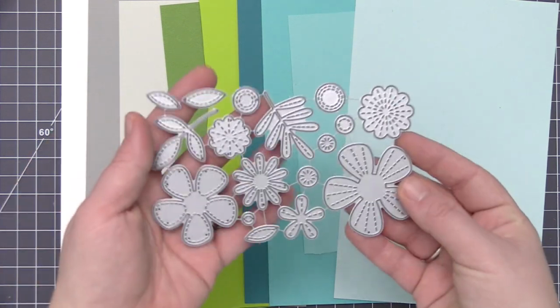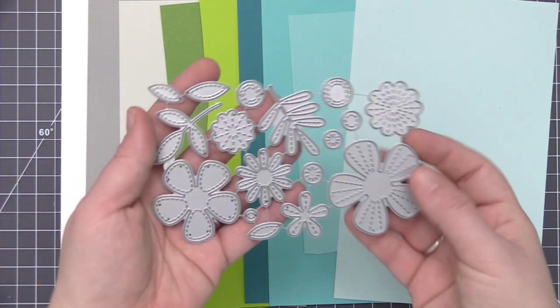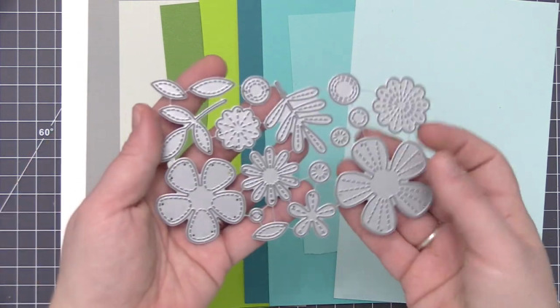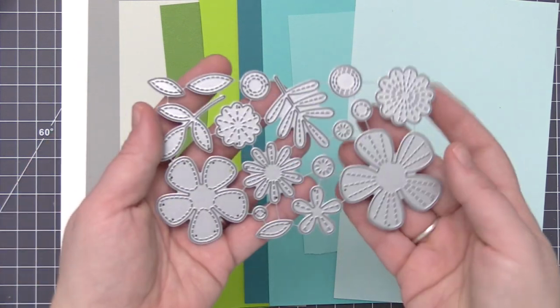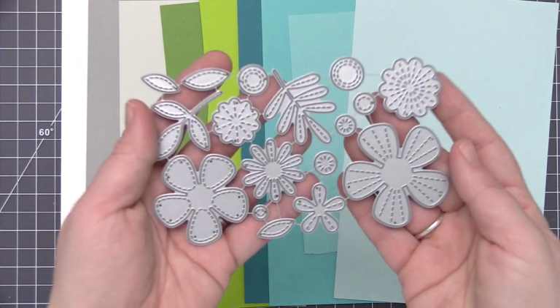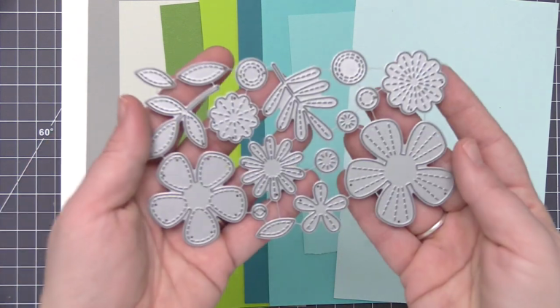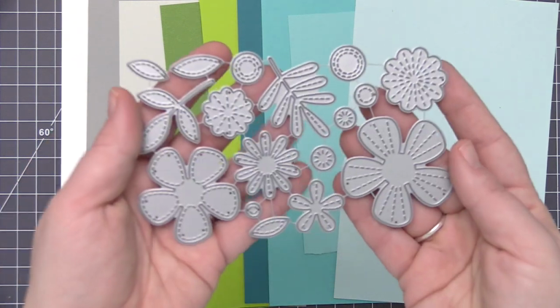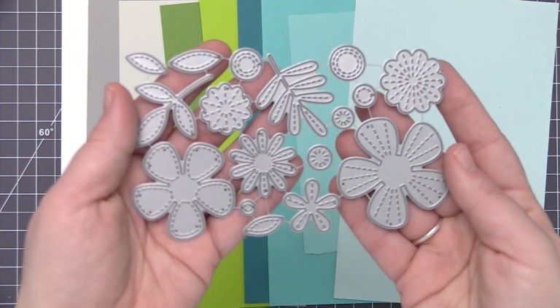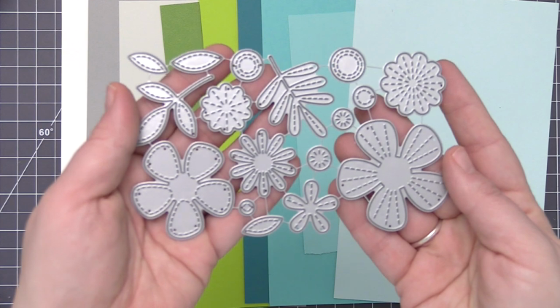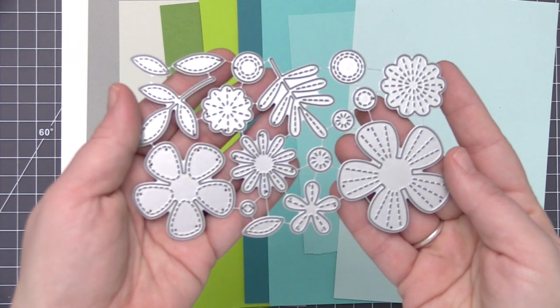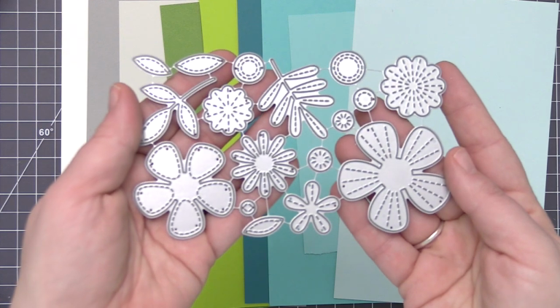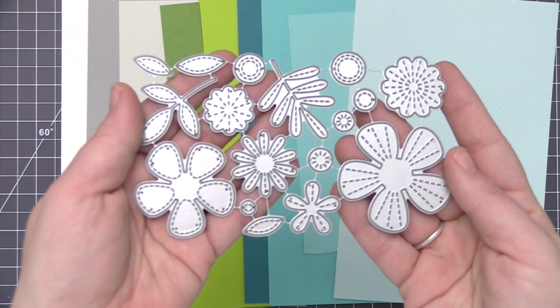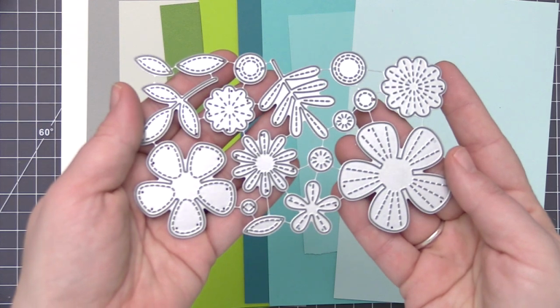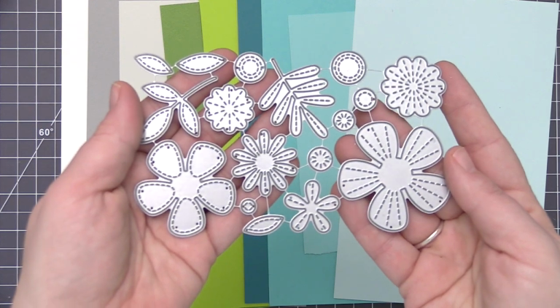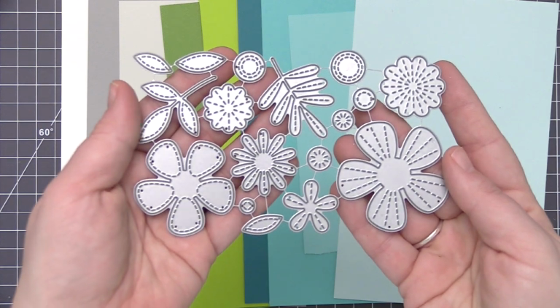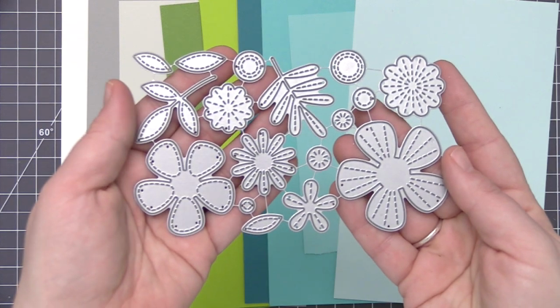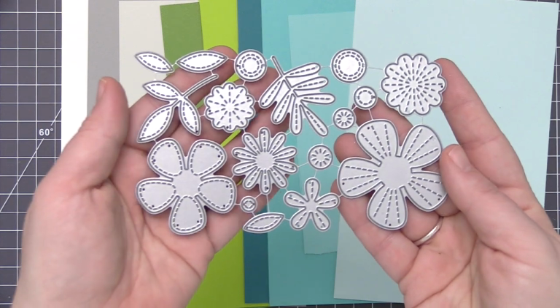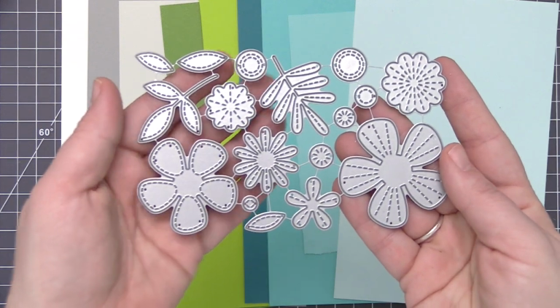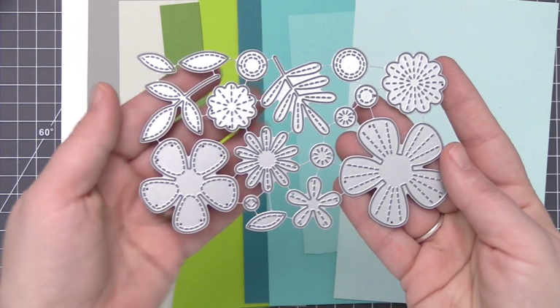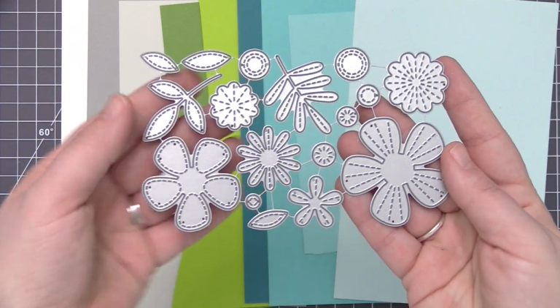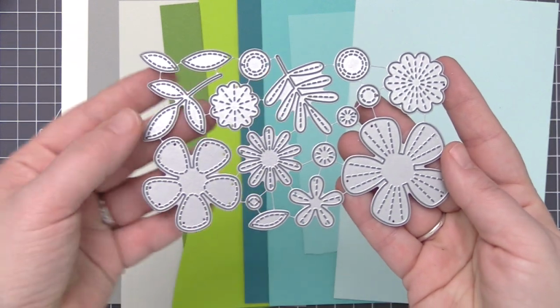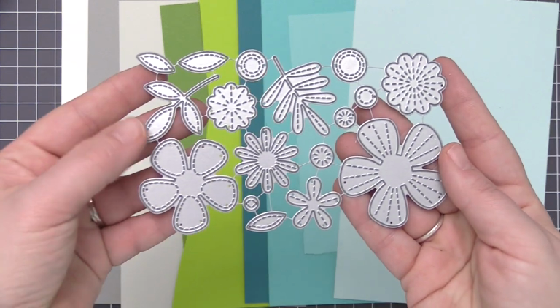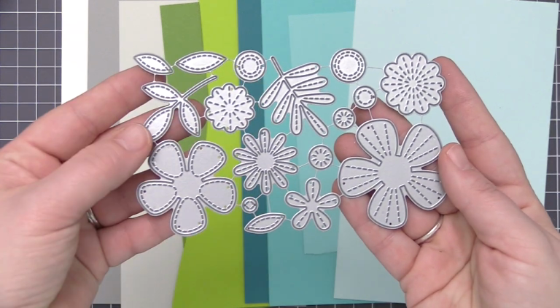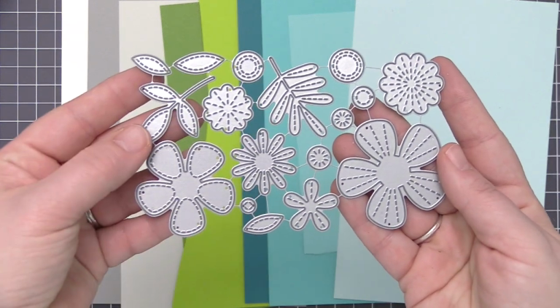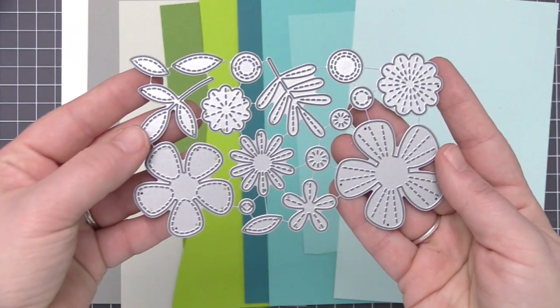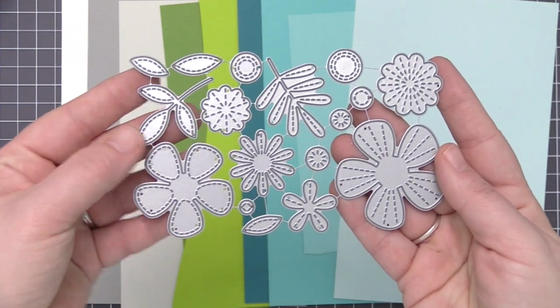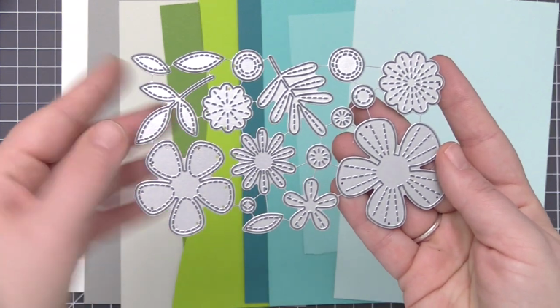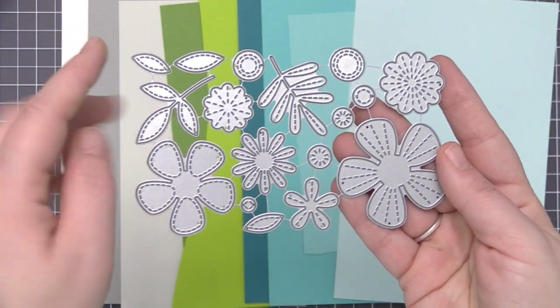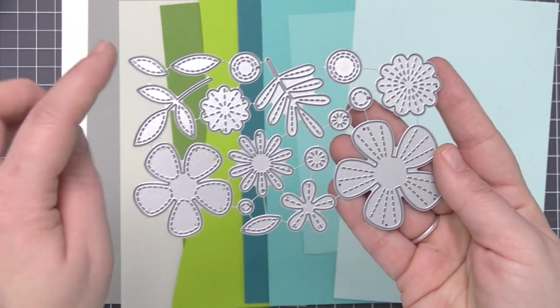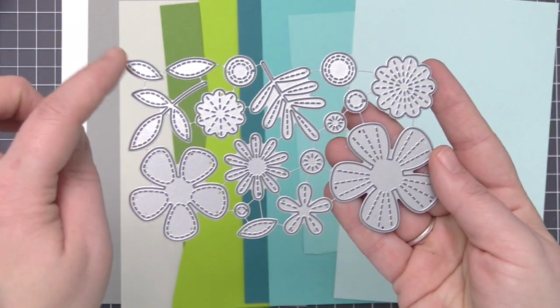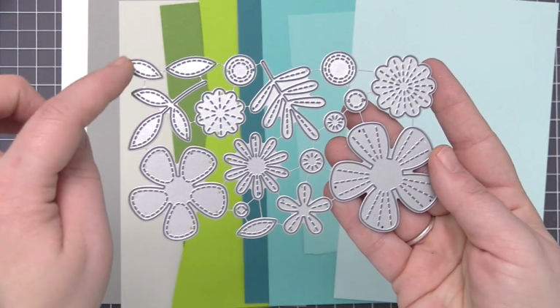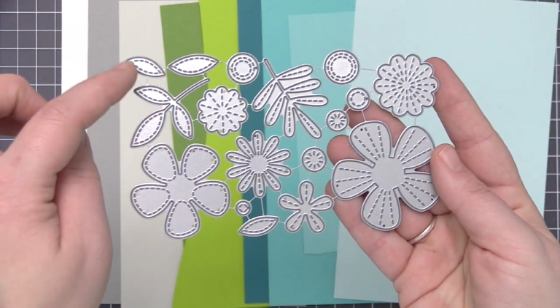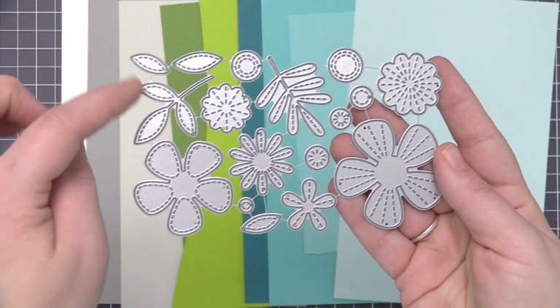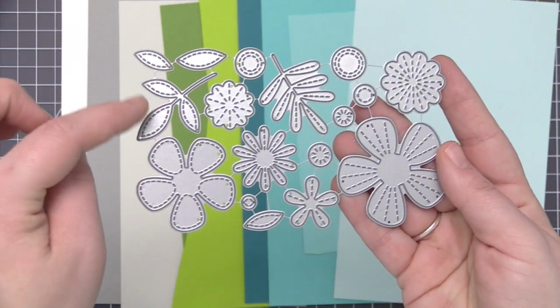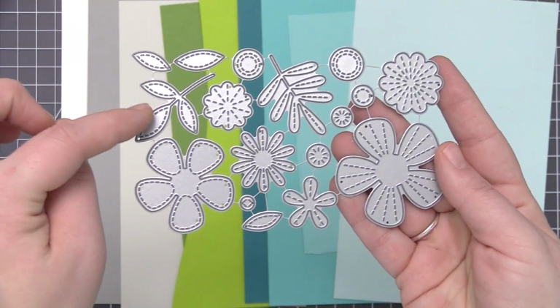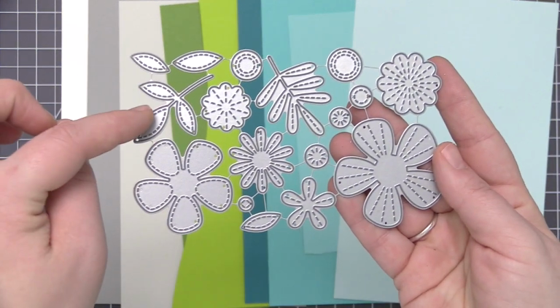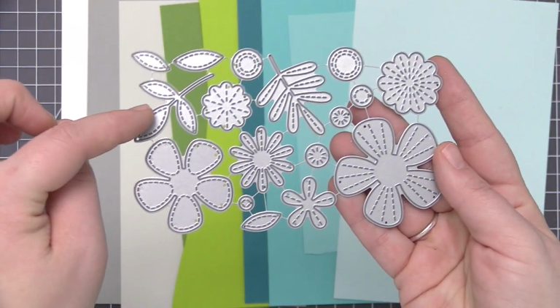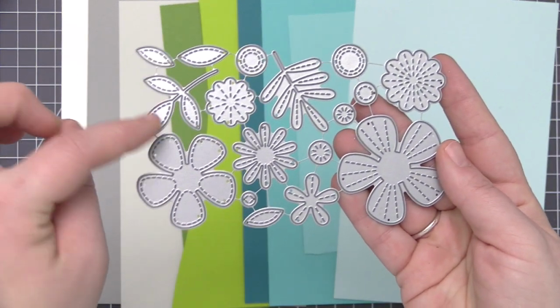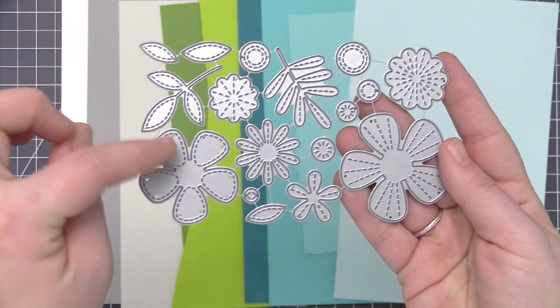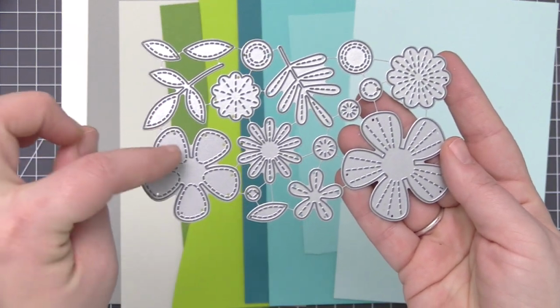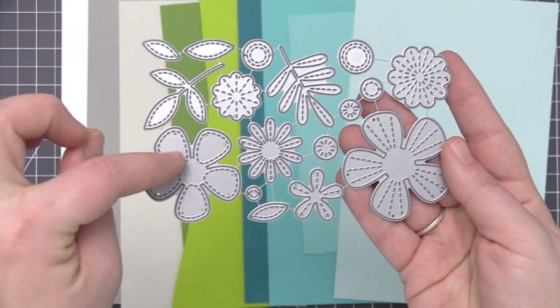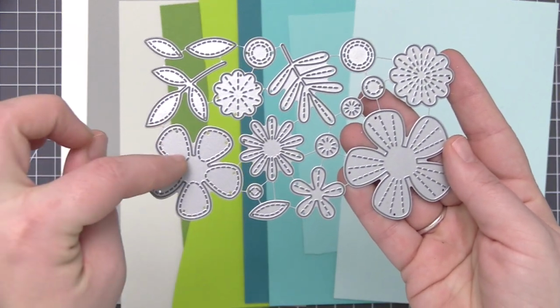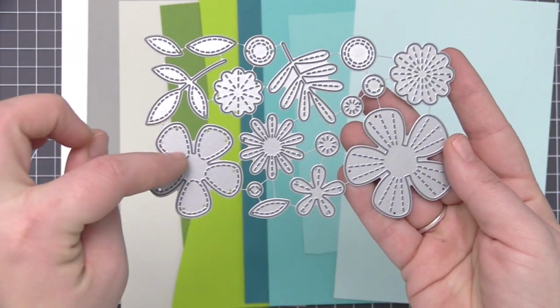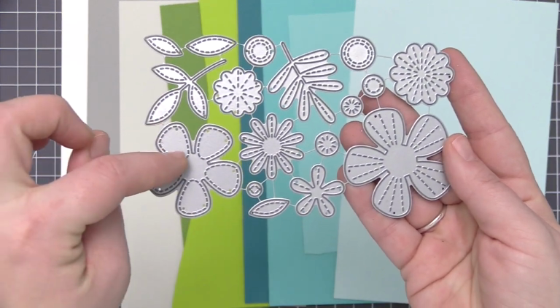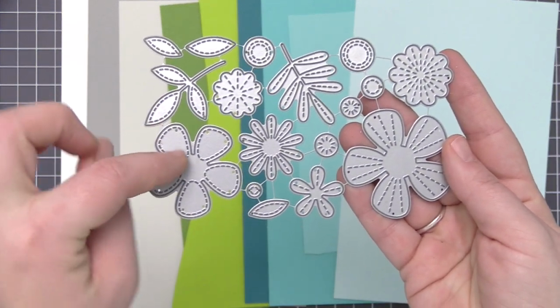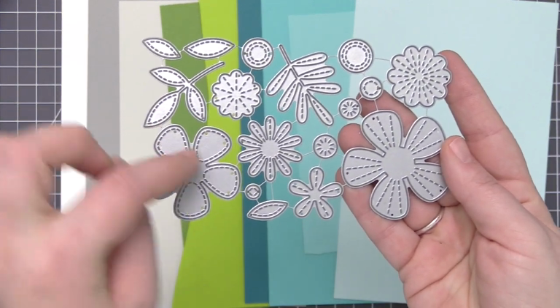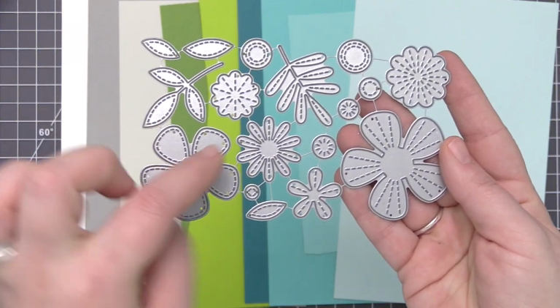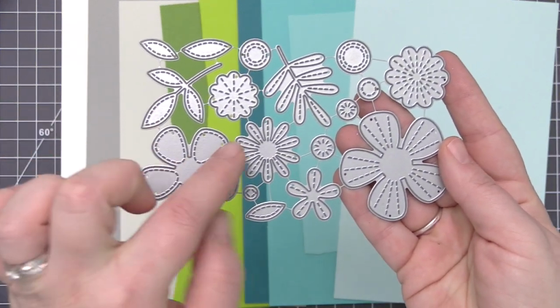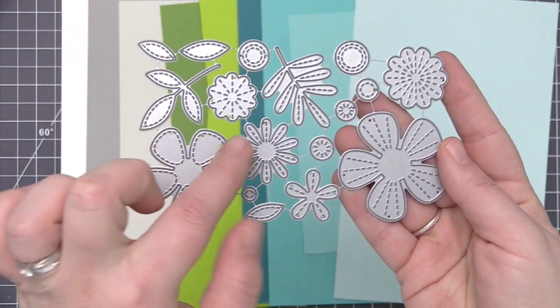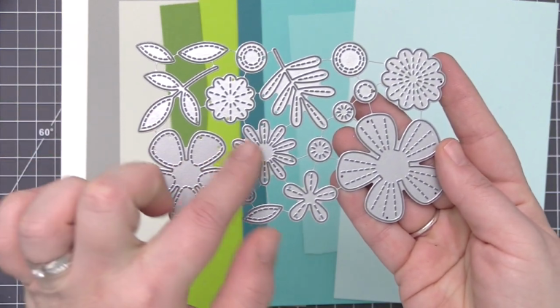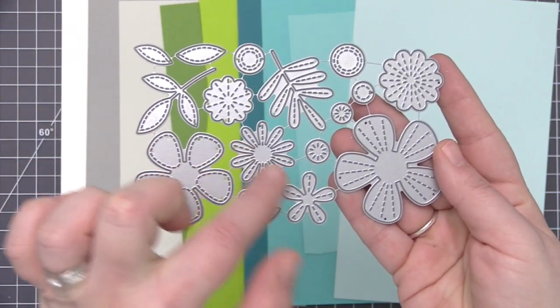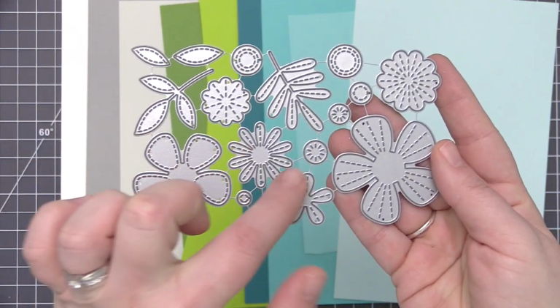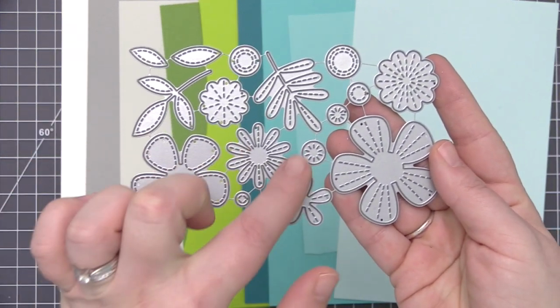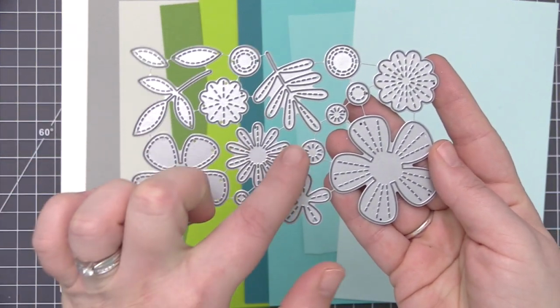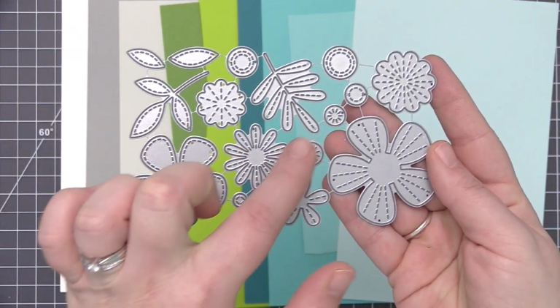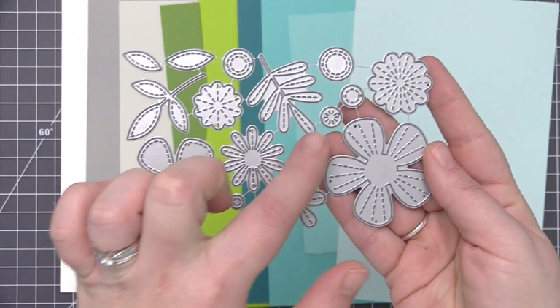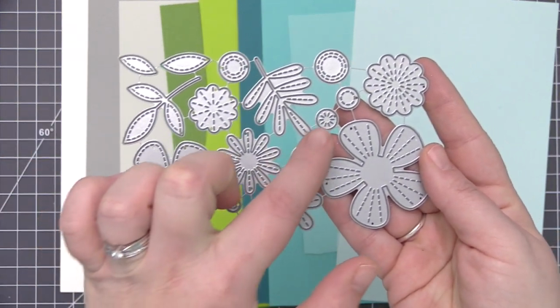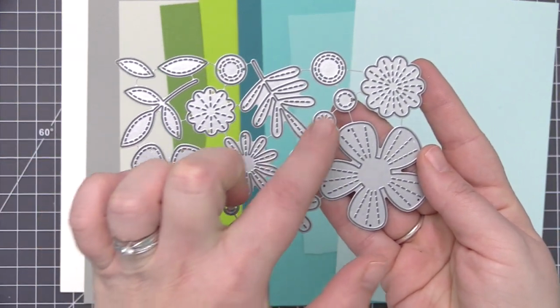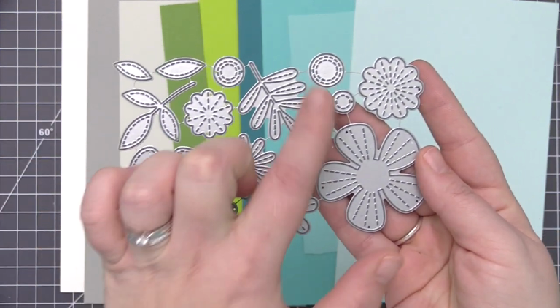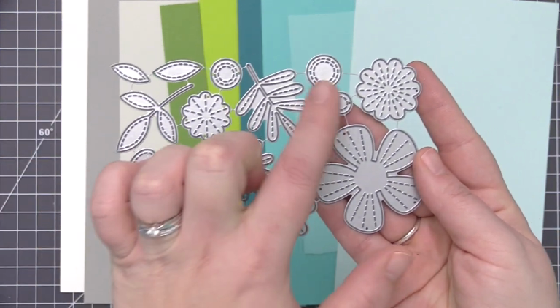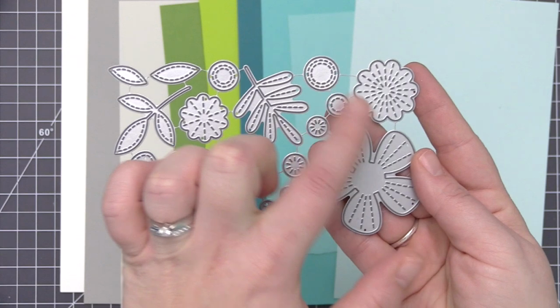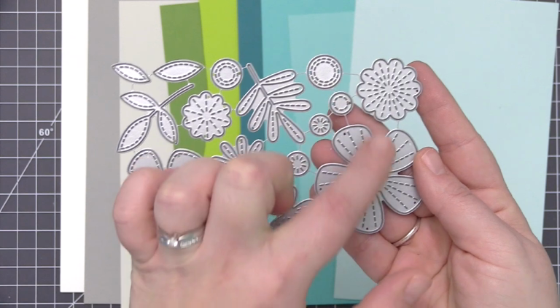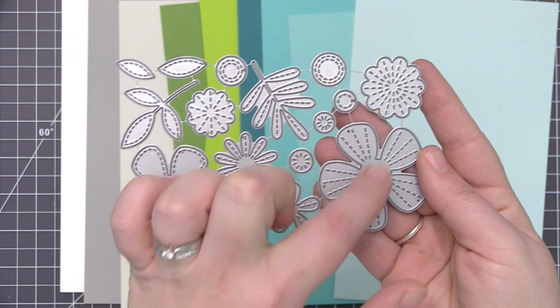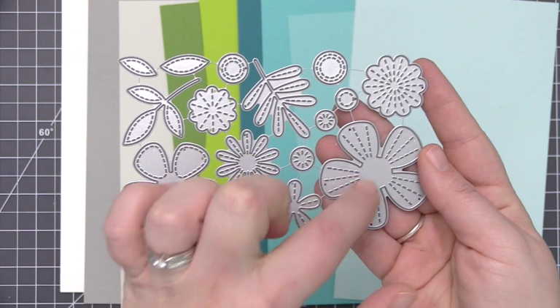So when we die cut them, we're not only going to get the shape of the flower or the leaf, we're also going to get that really cool texture with that faux stitching.